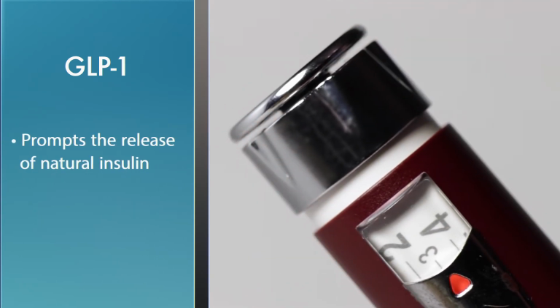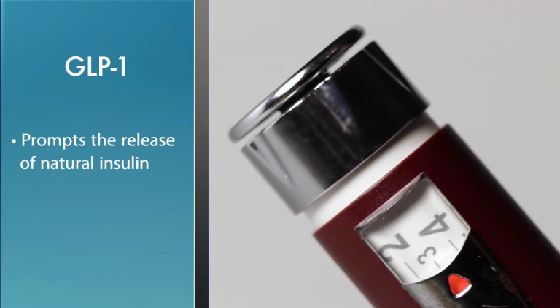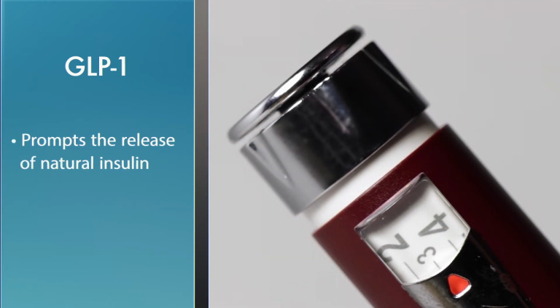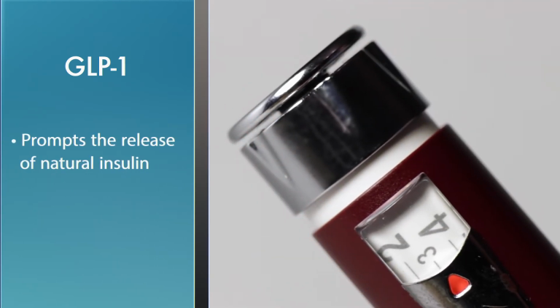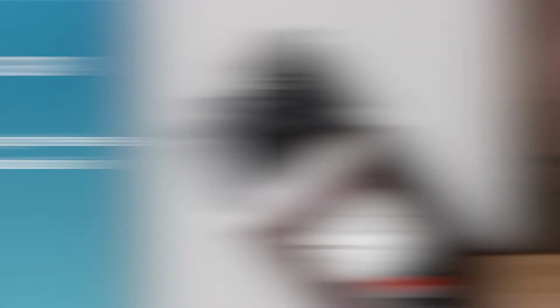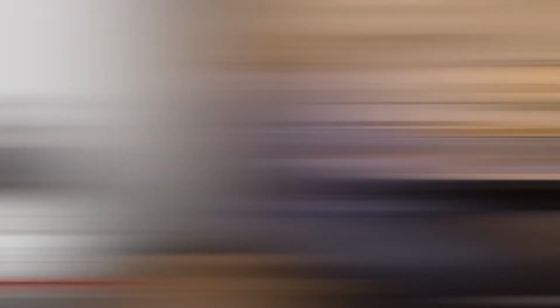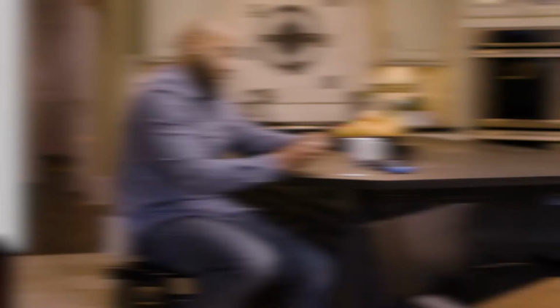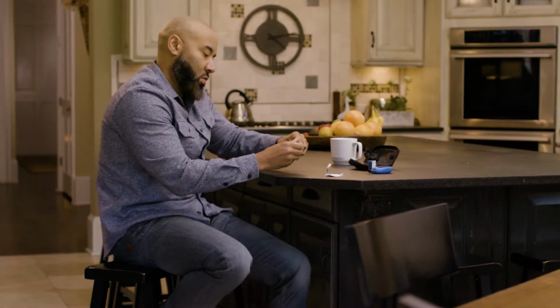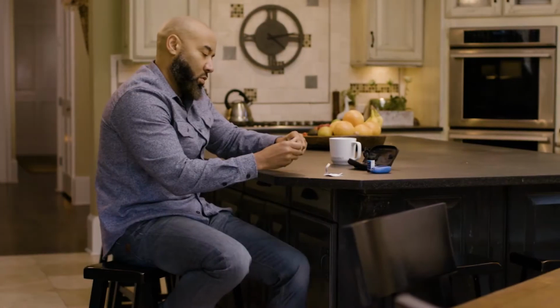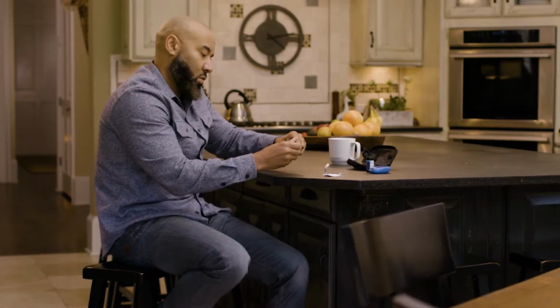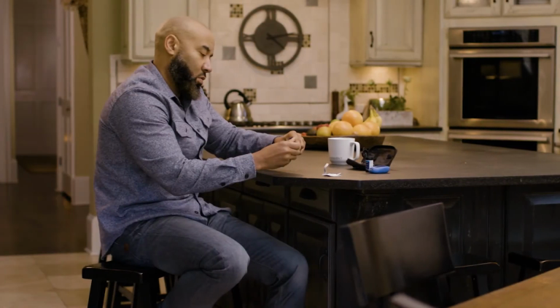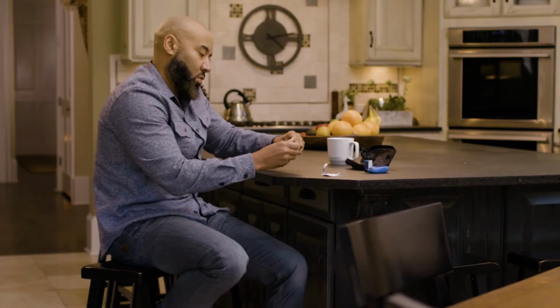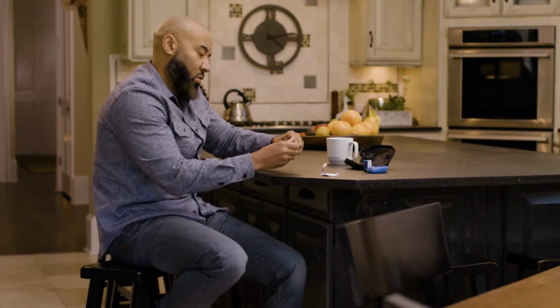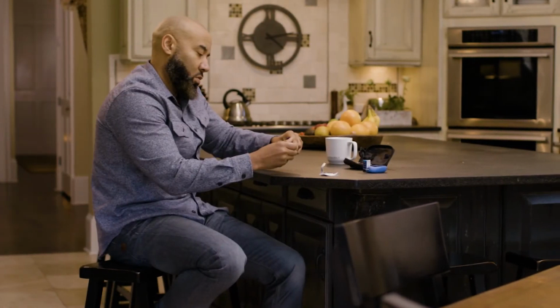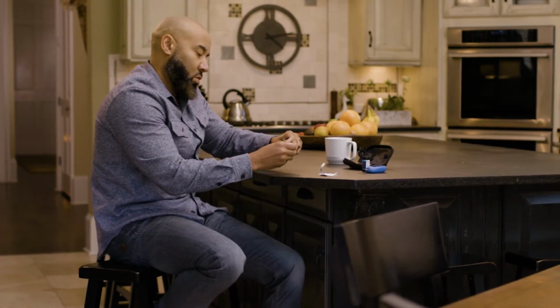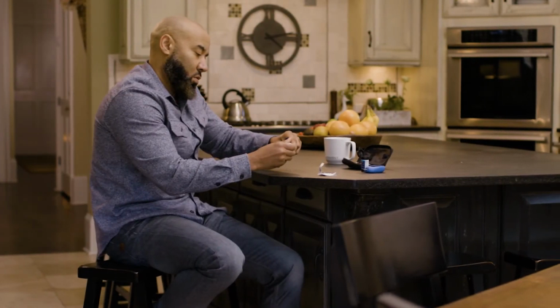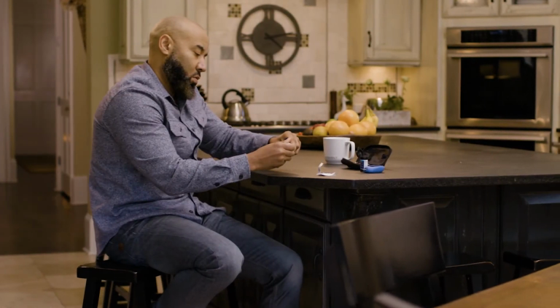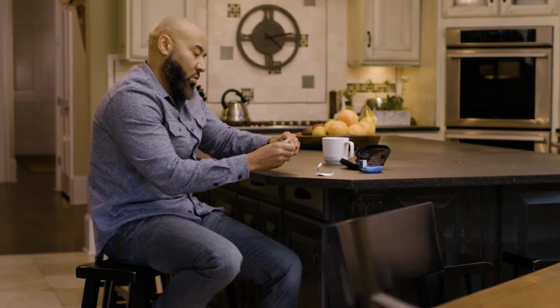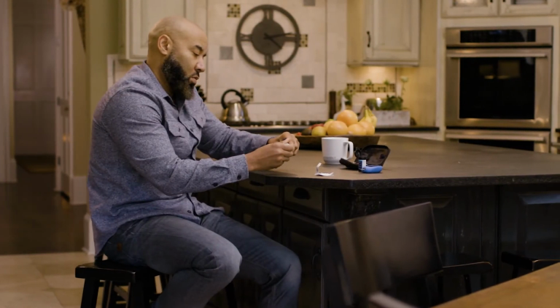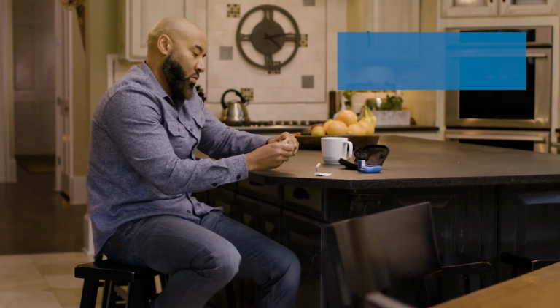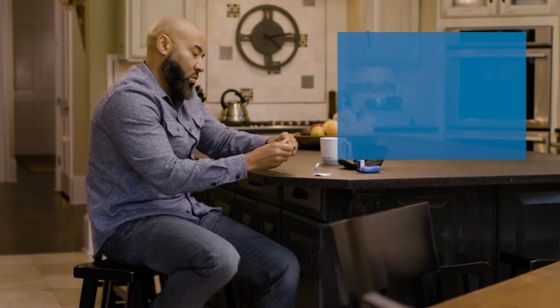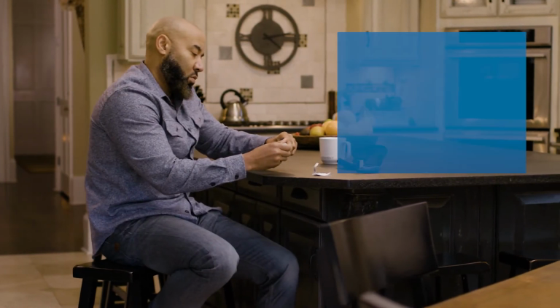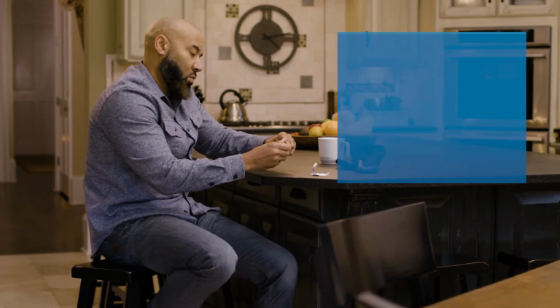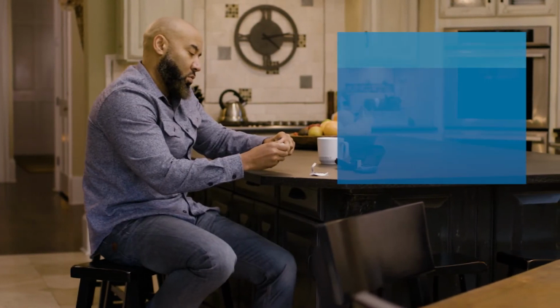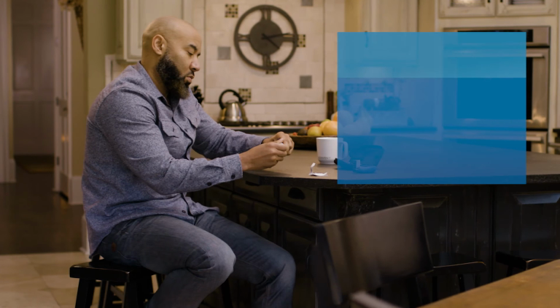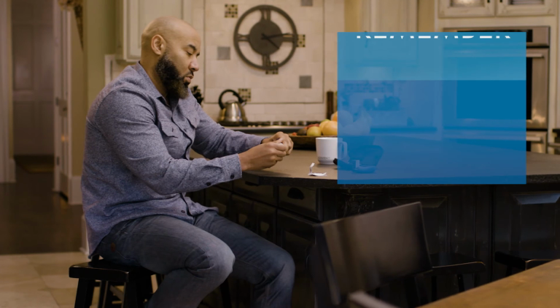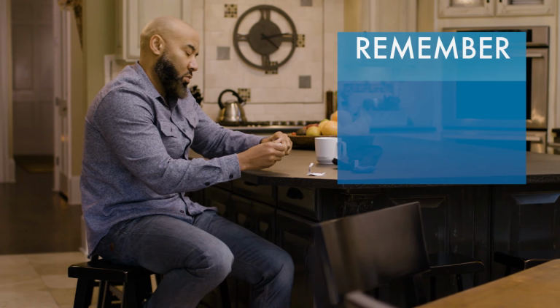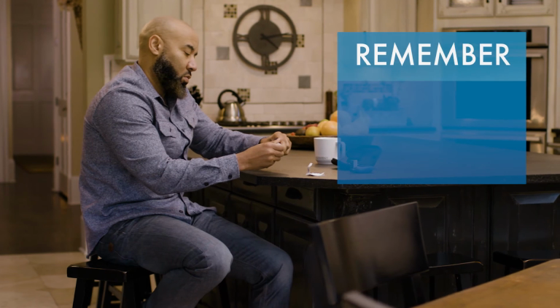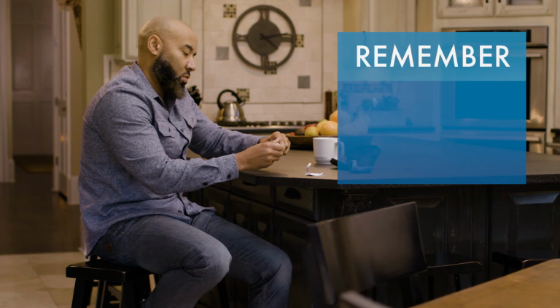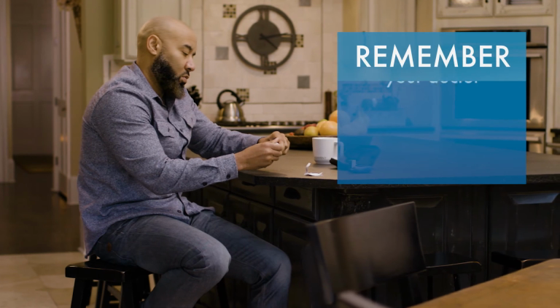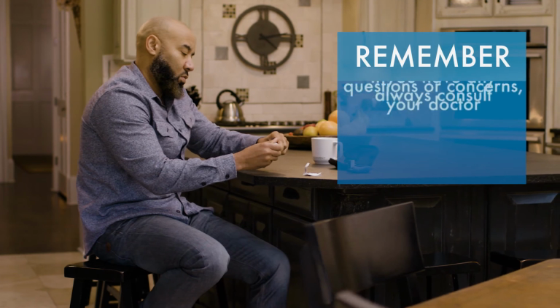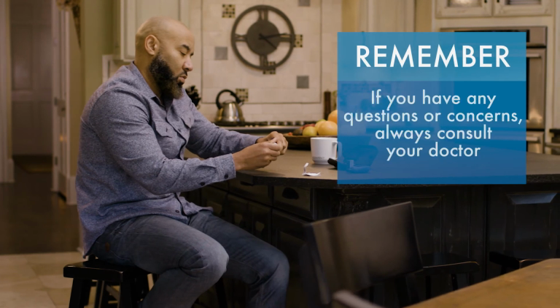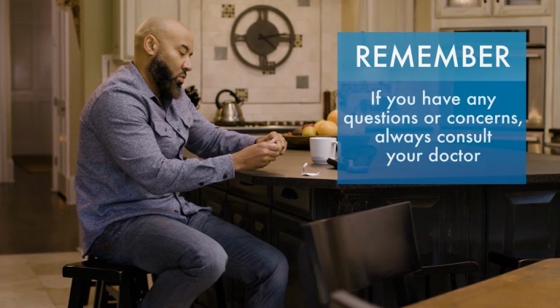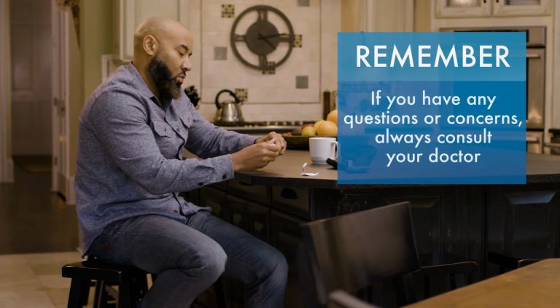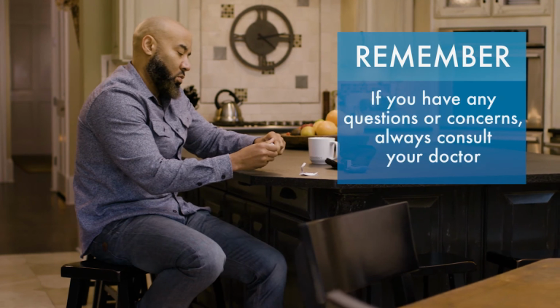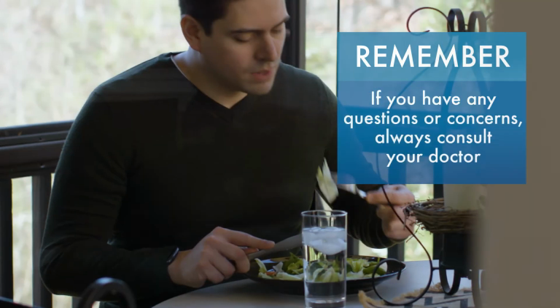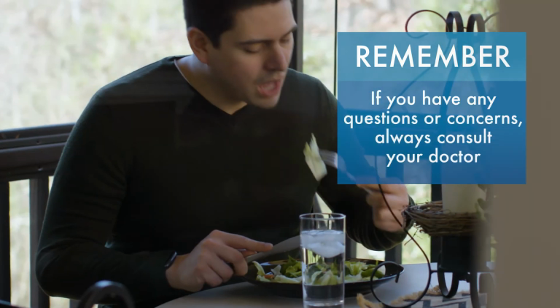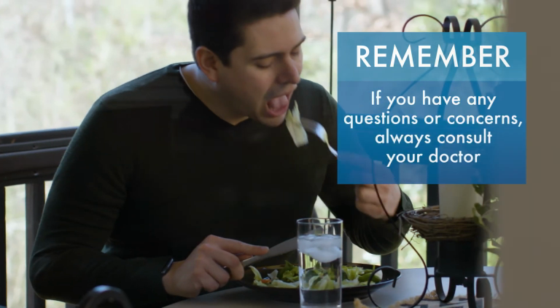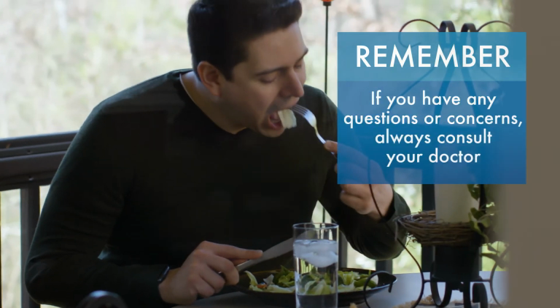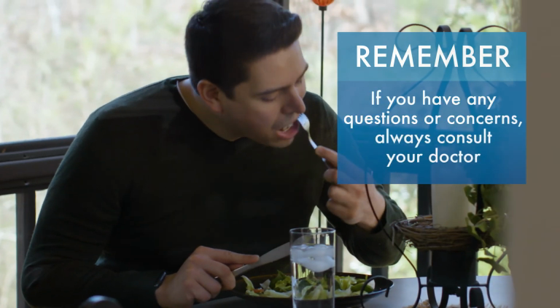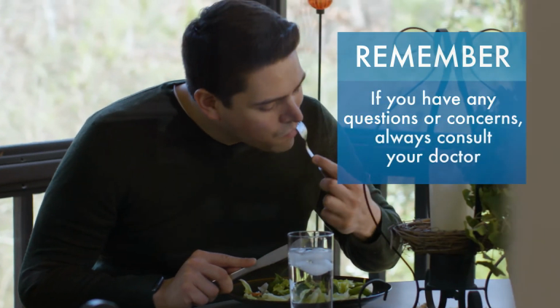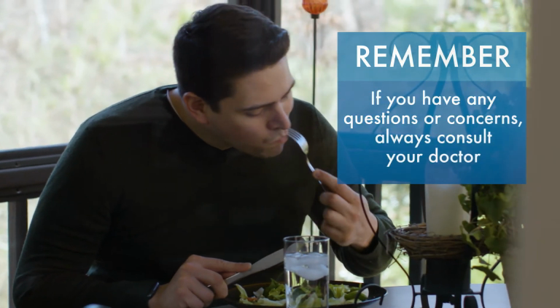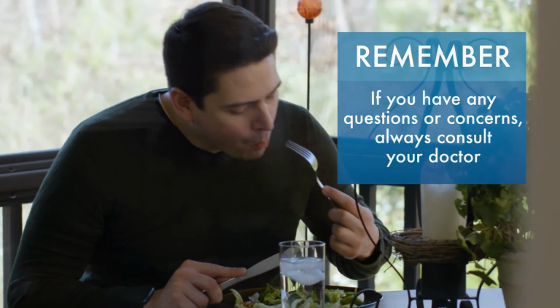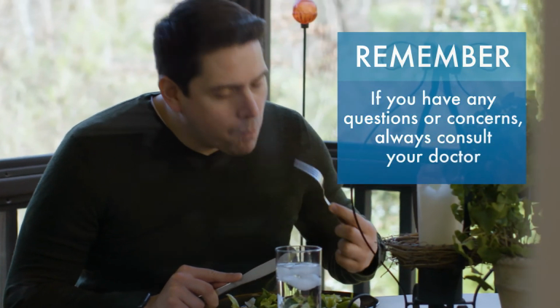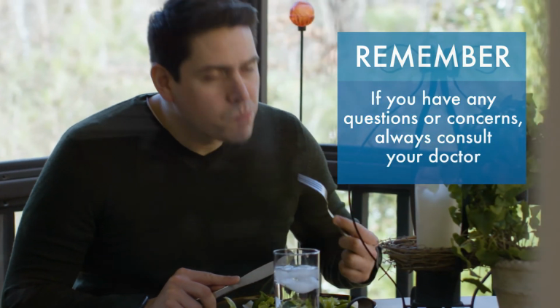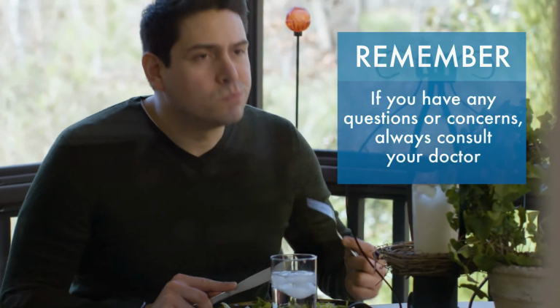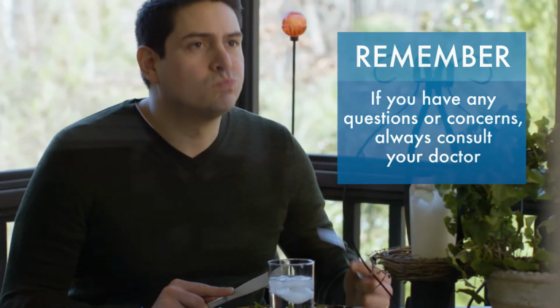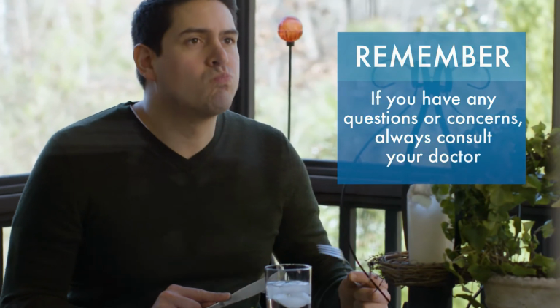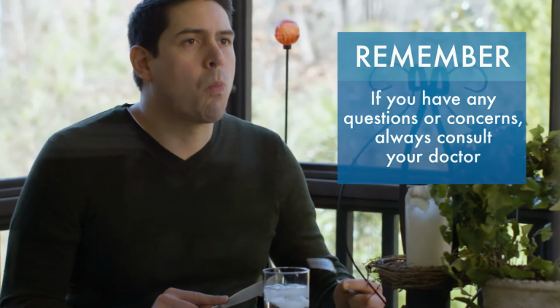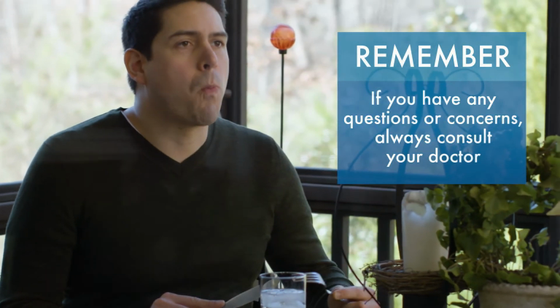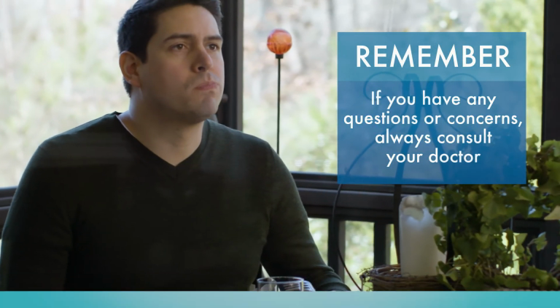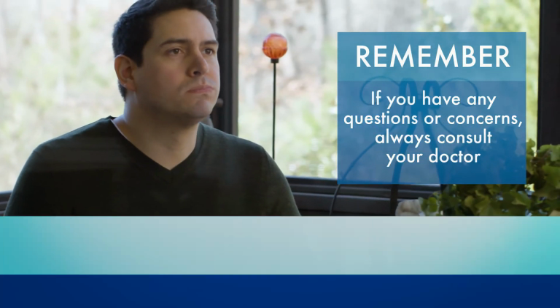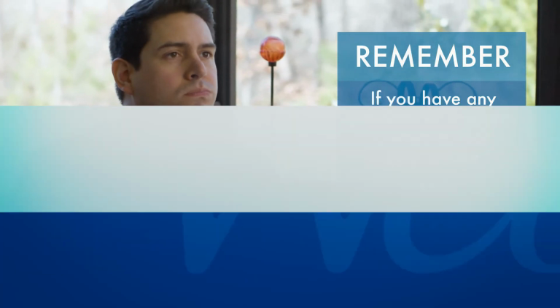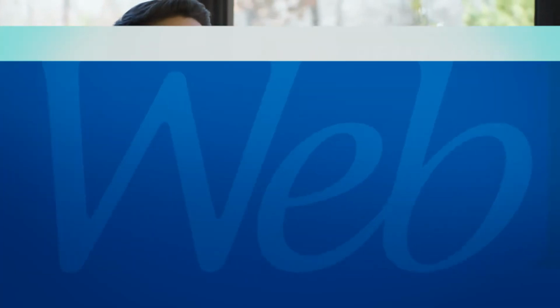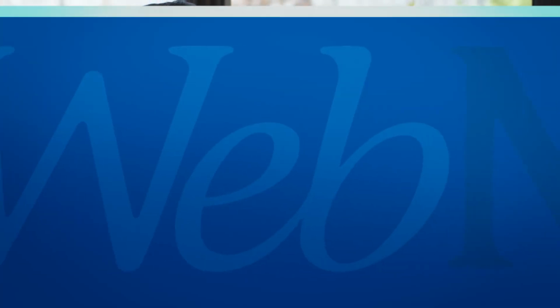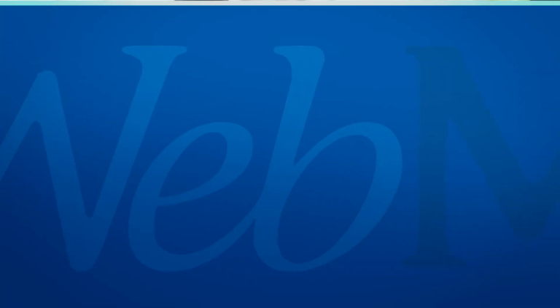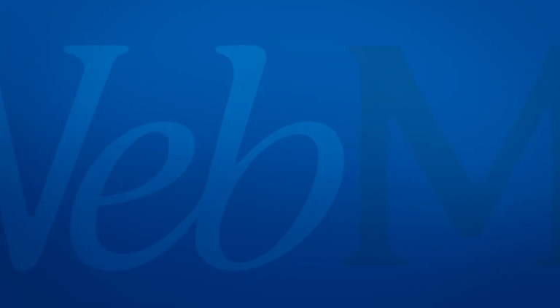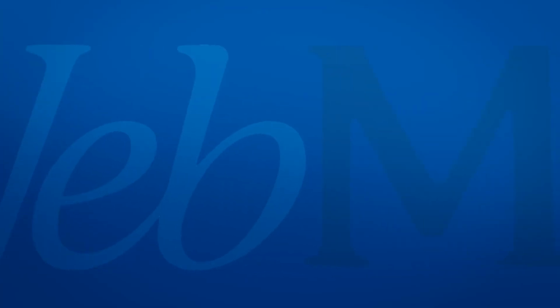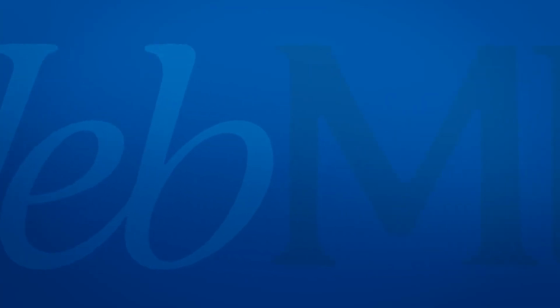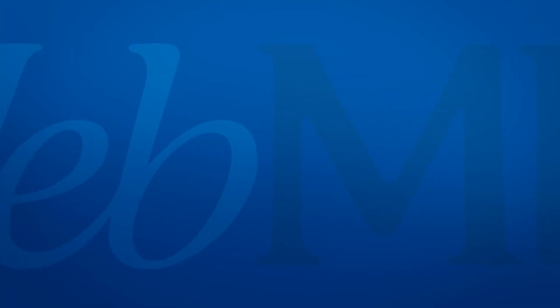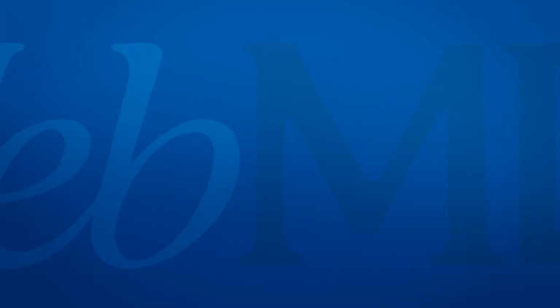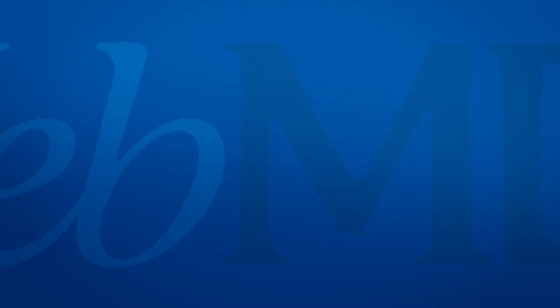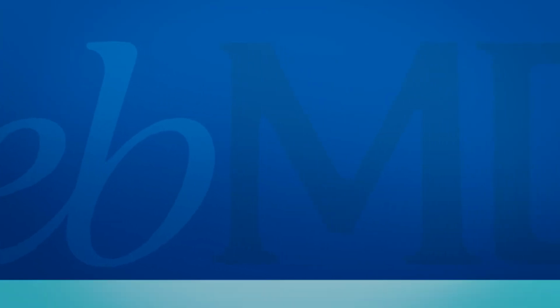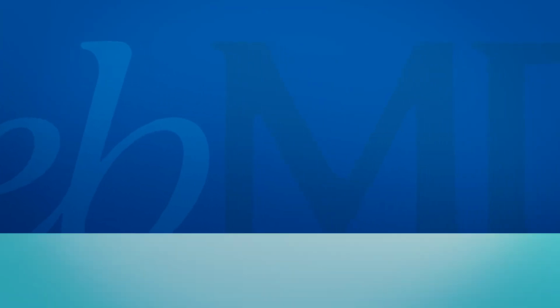And there you have it. Each injectable broken down to its core mechanics. Remember, if you have any questions, always consult your doctor.